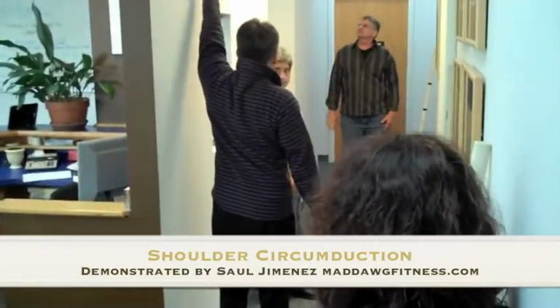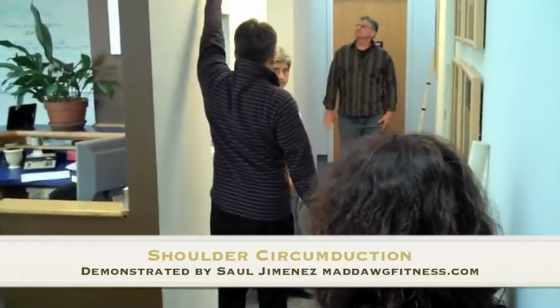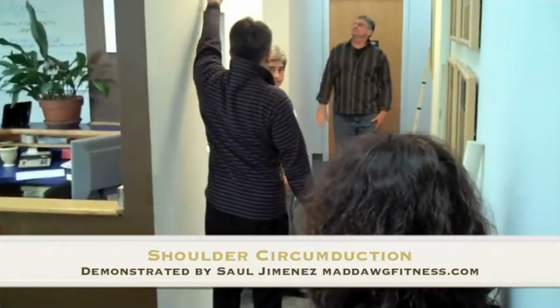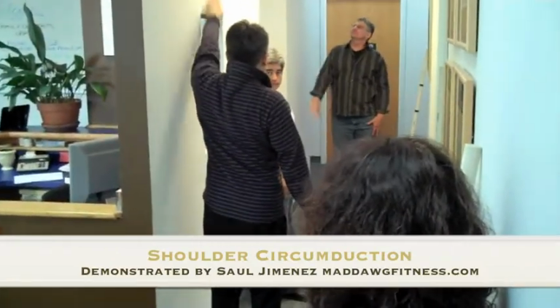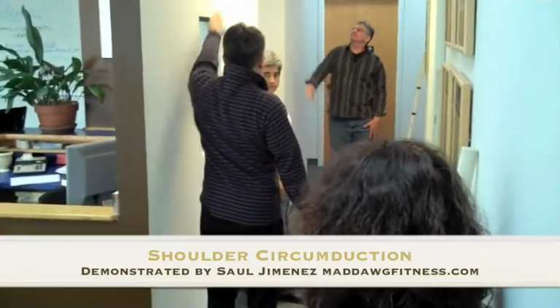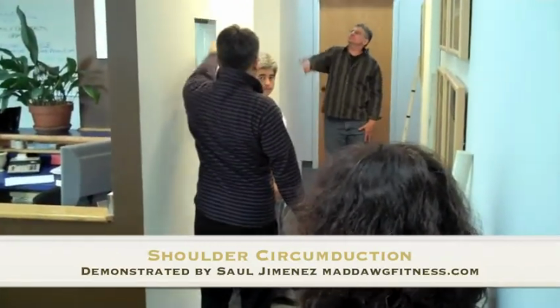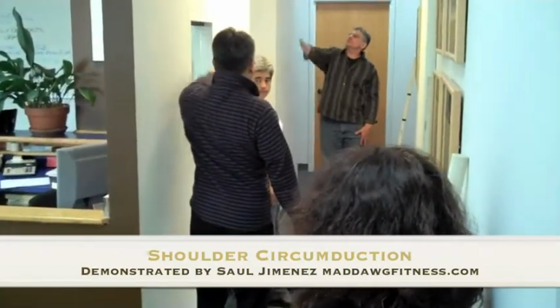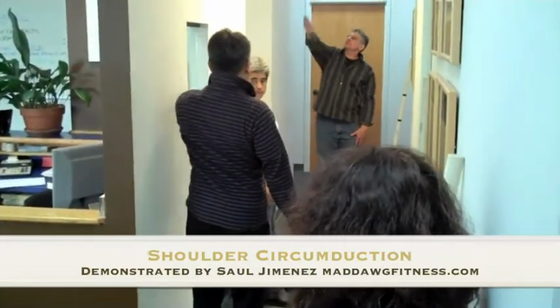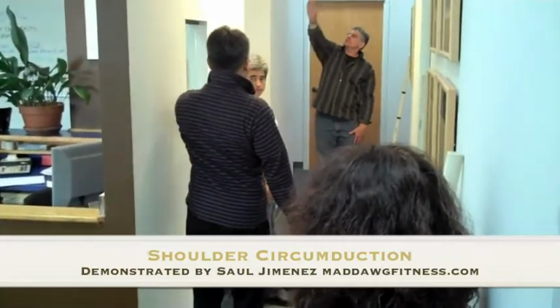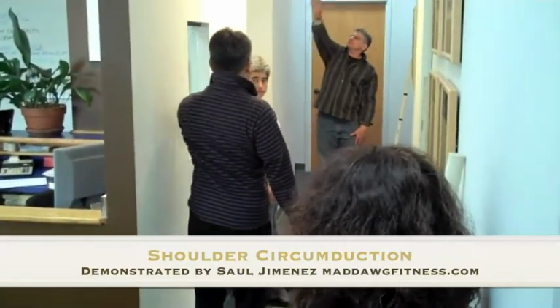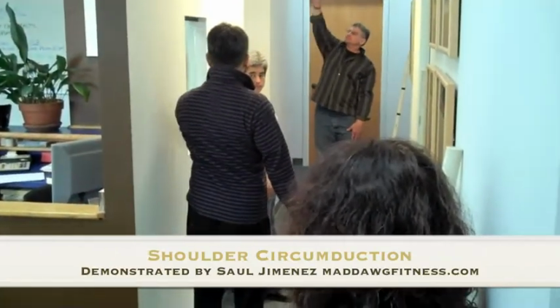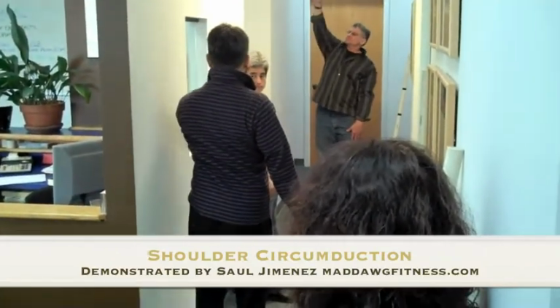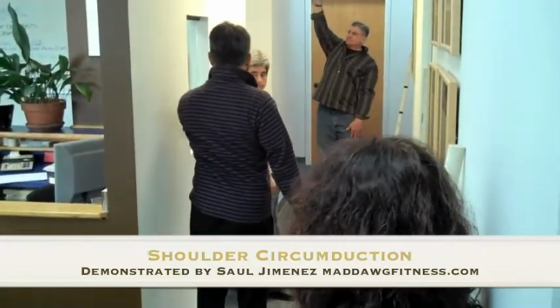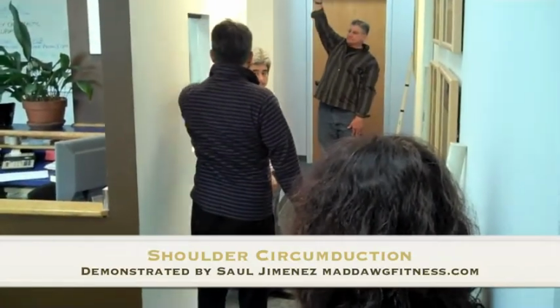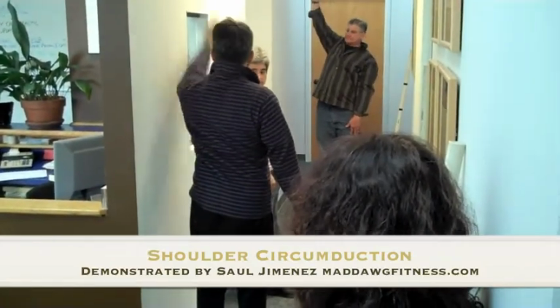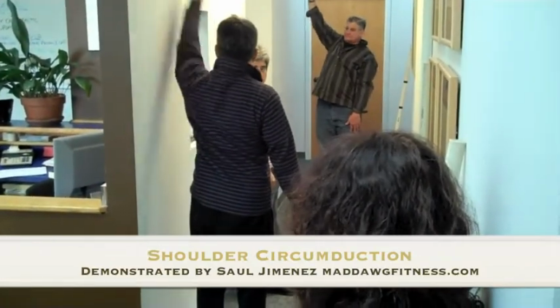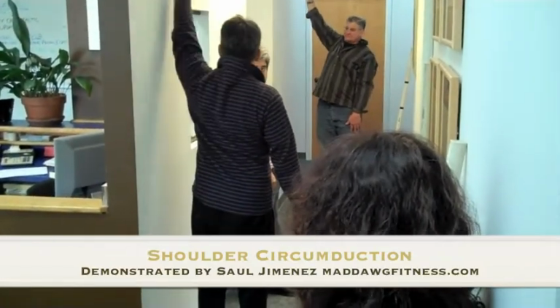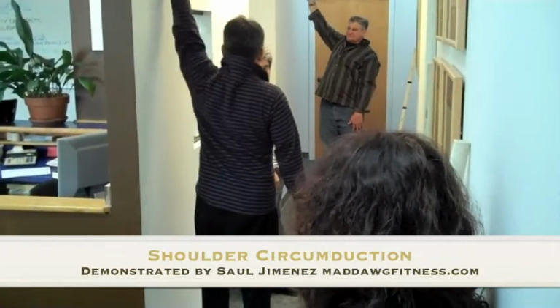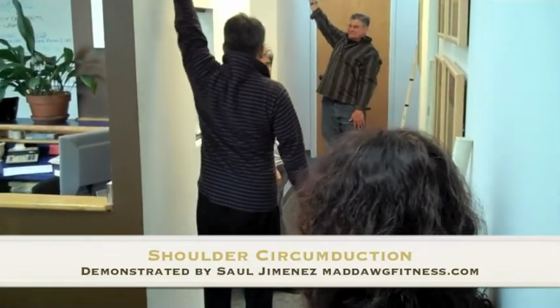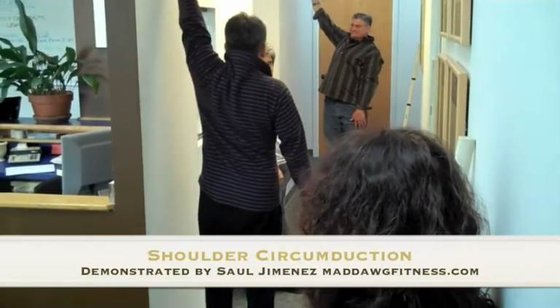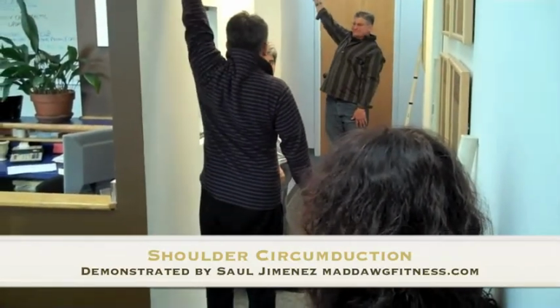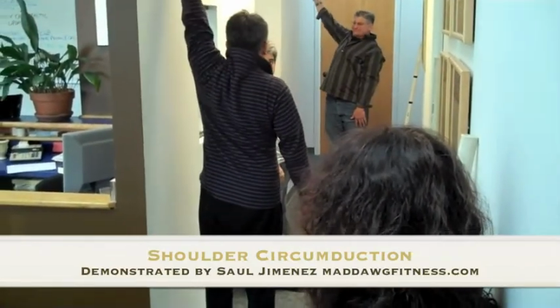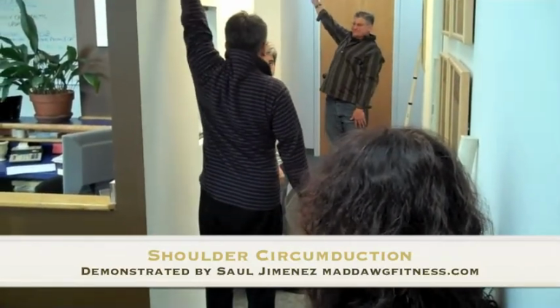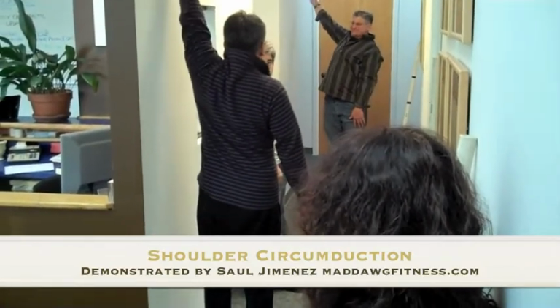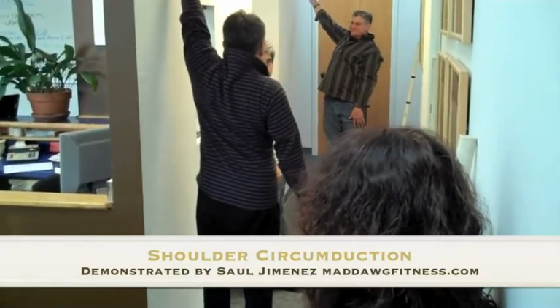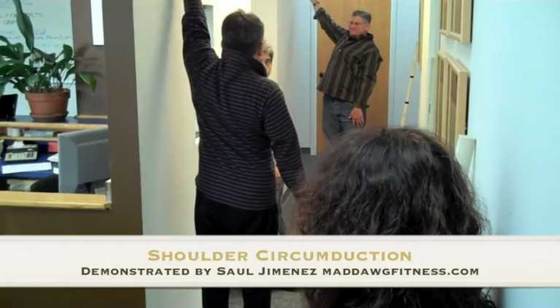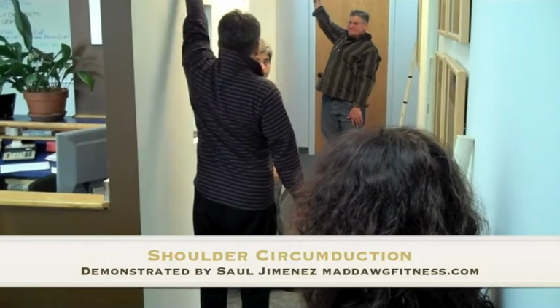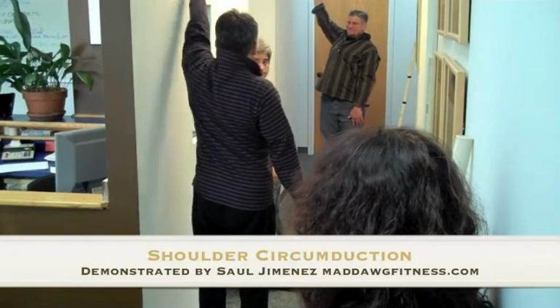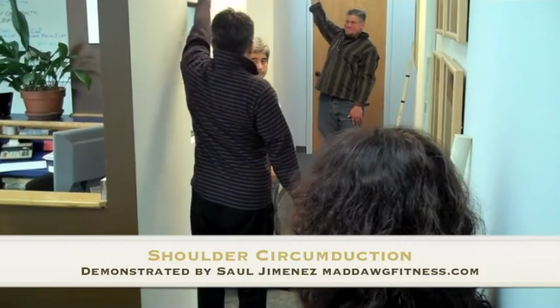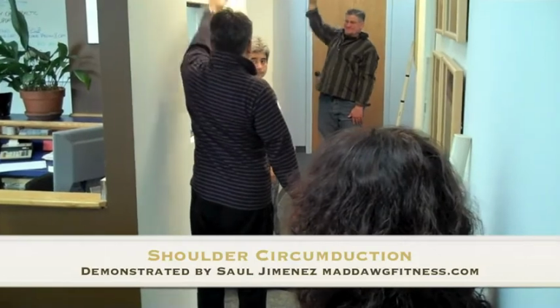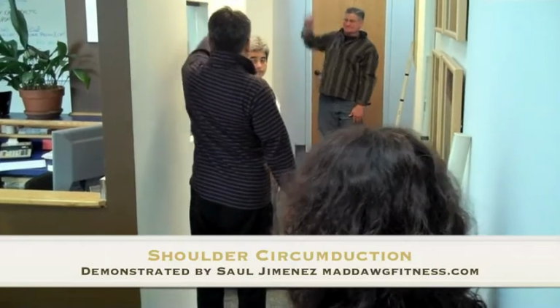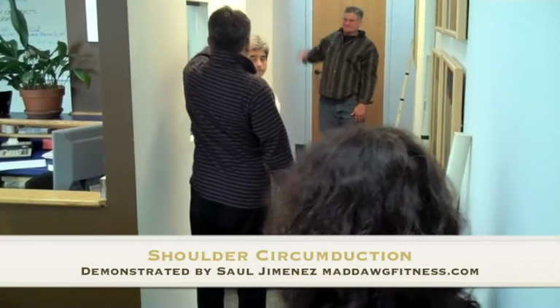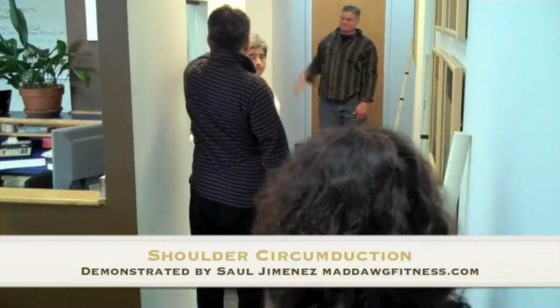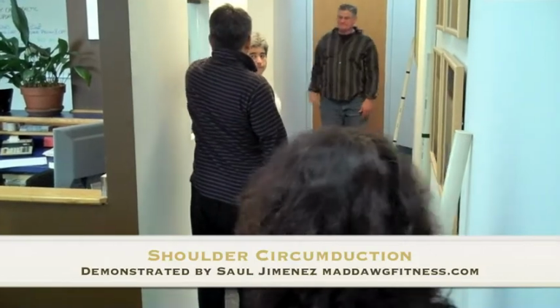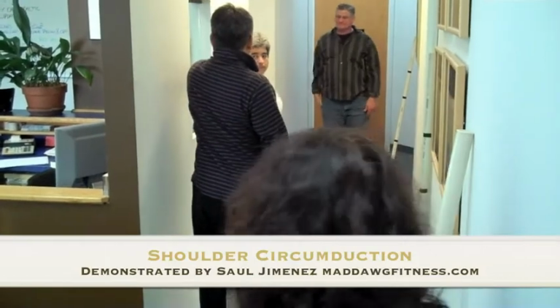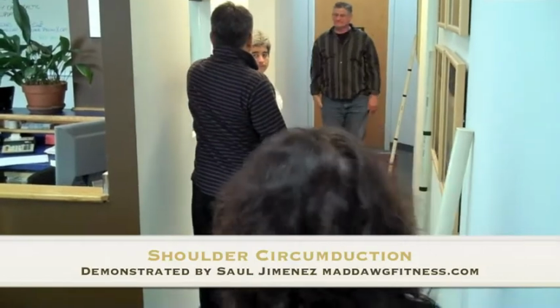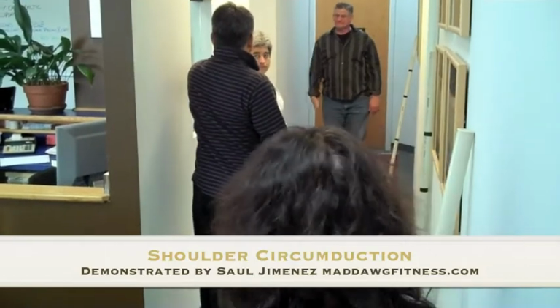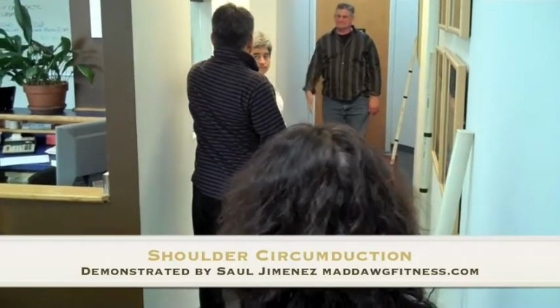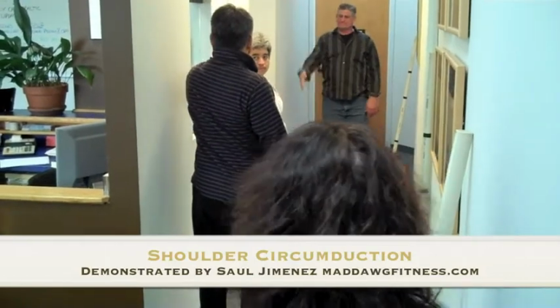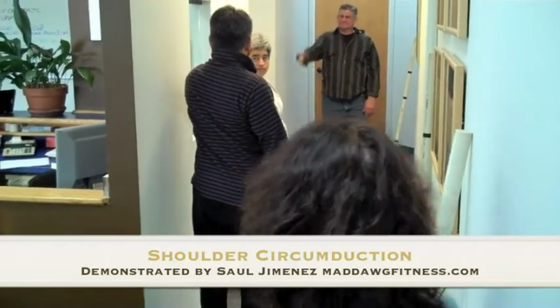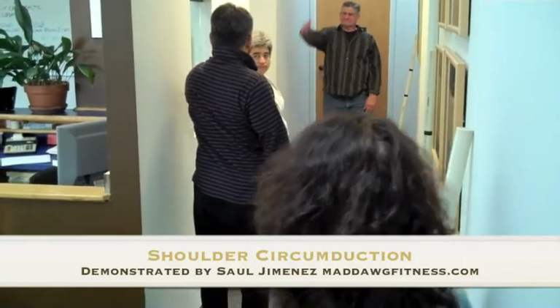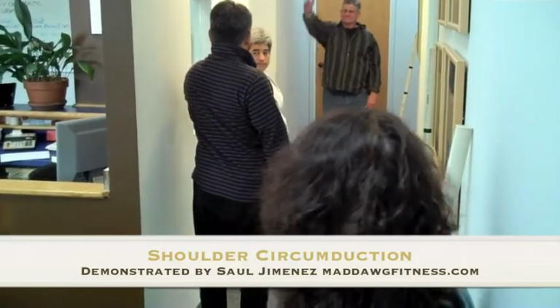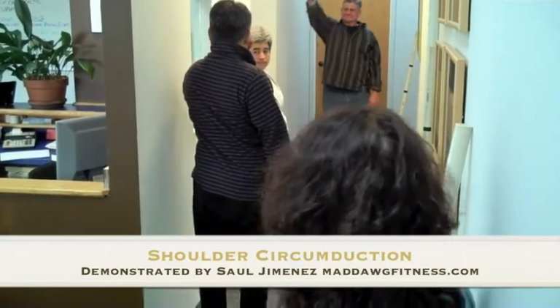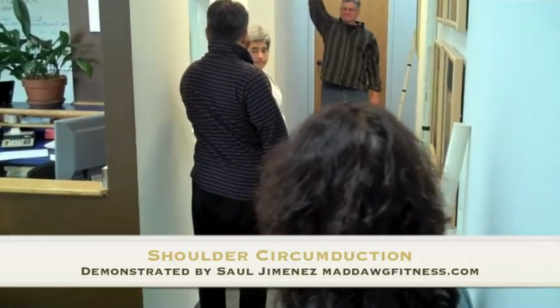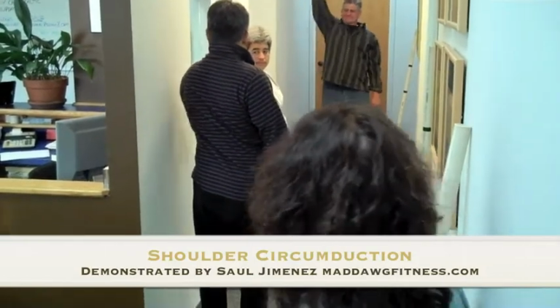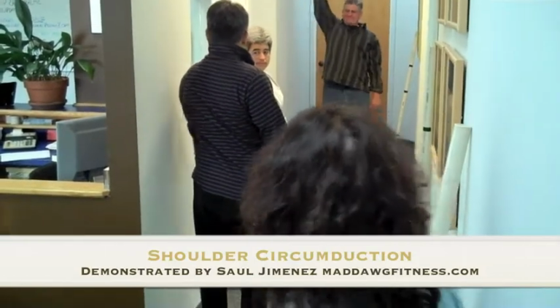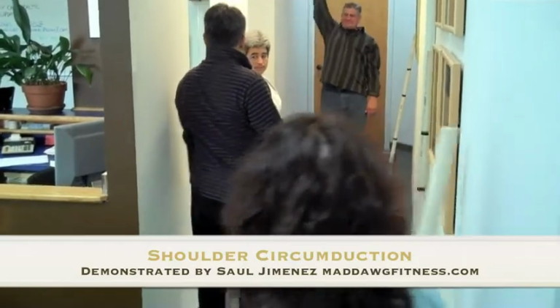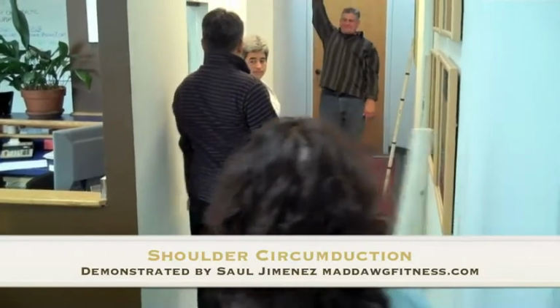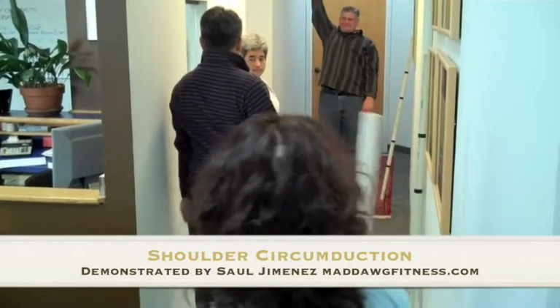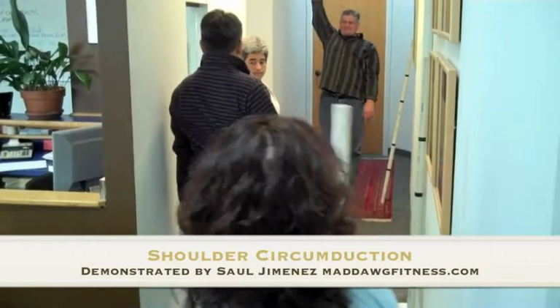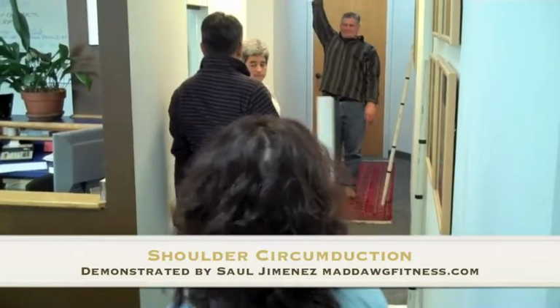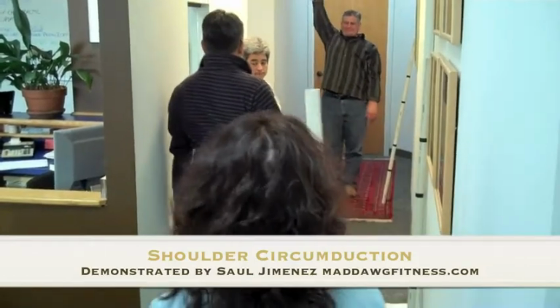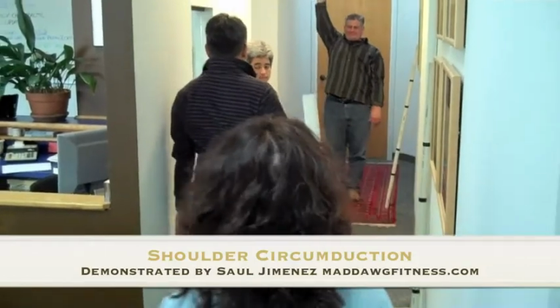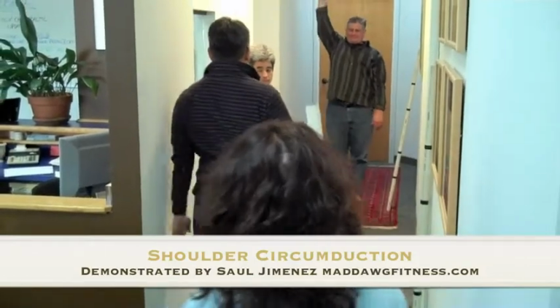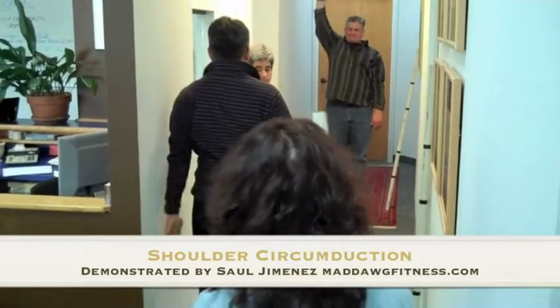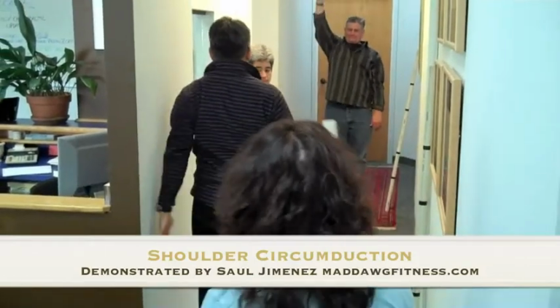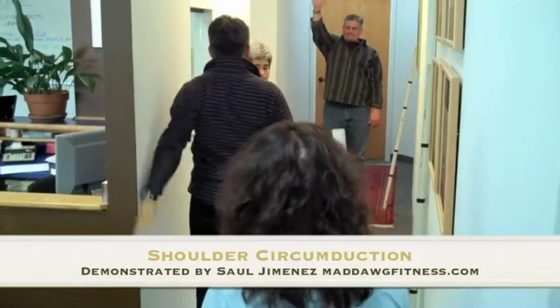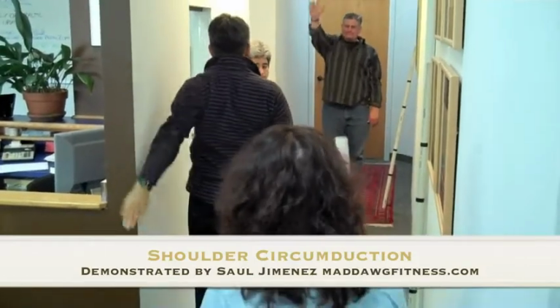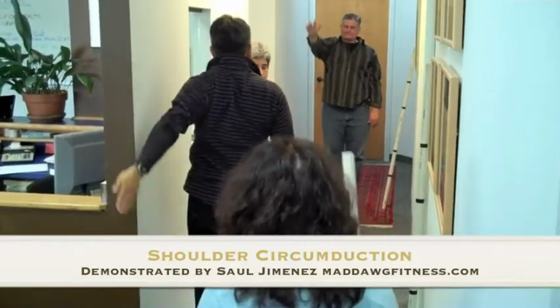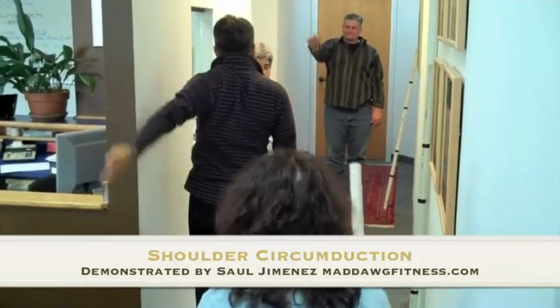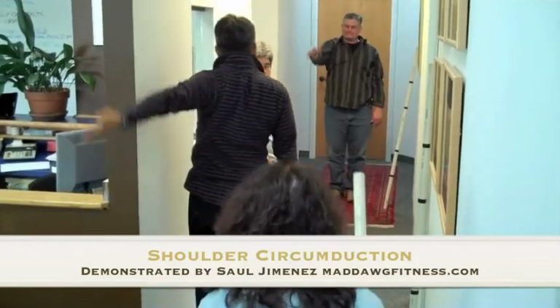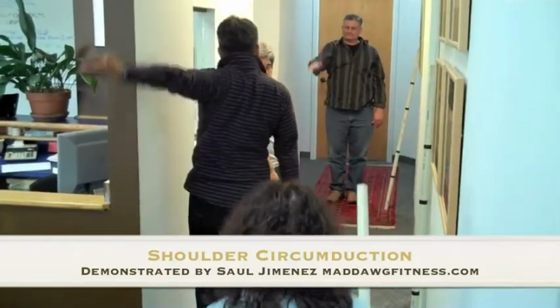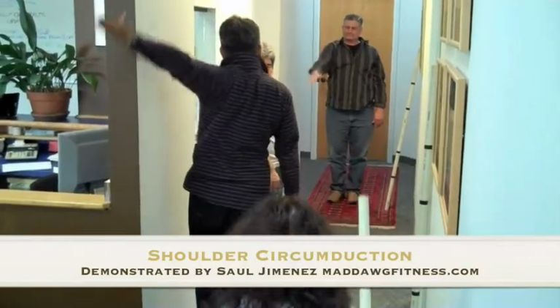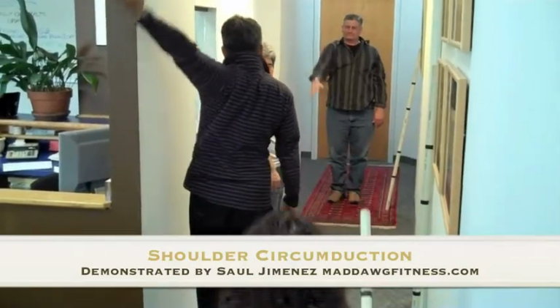Stretching up, stretching forward, stretching down, stretching back — drawing that biggest circle you can.